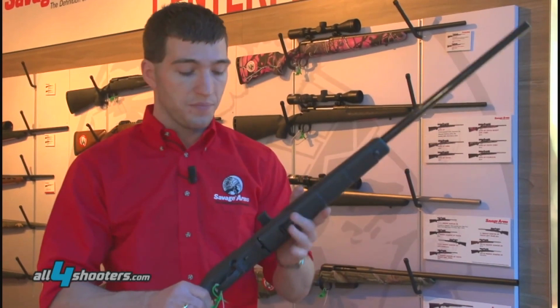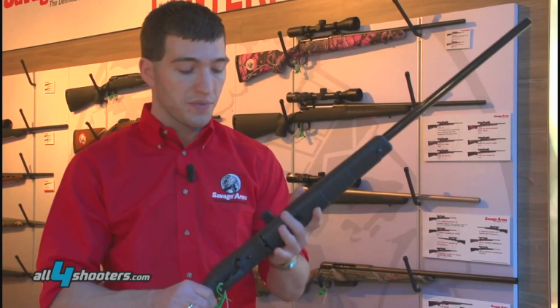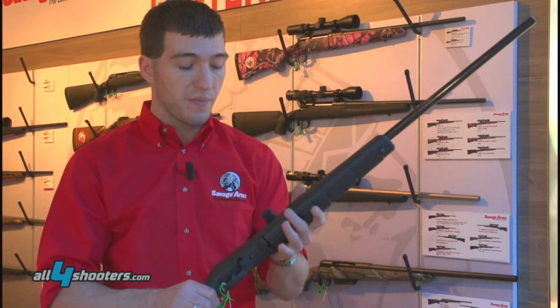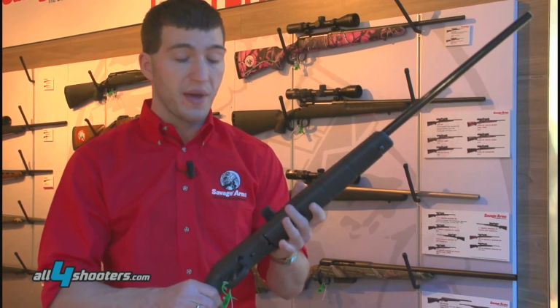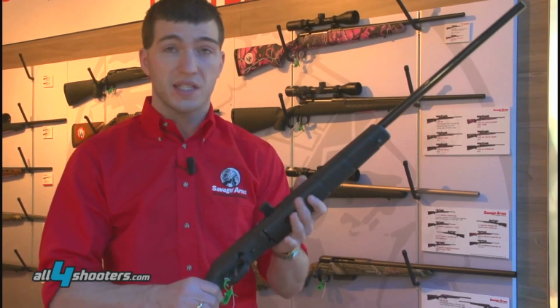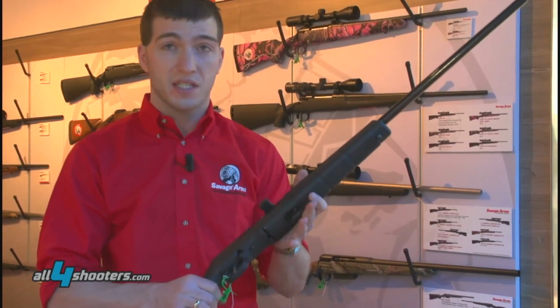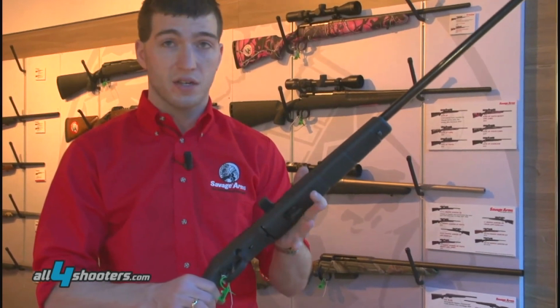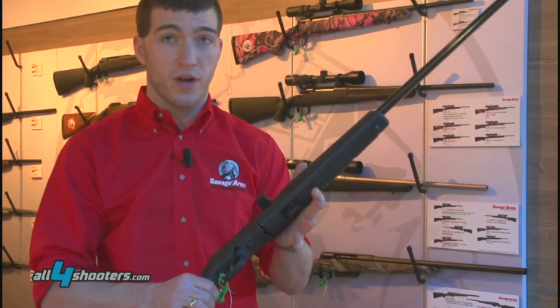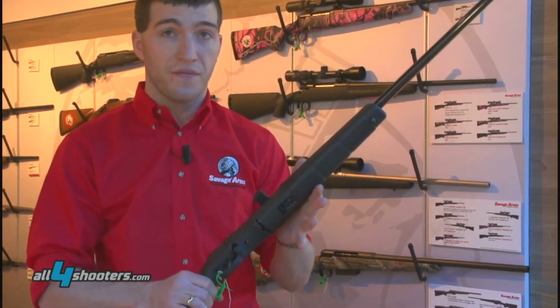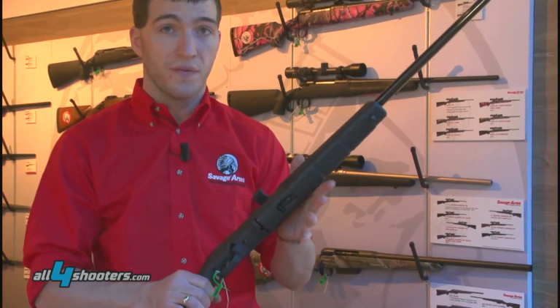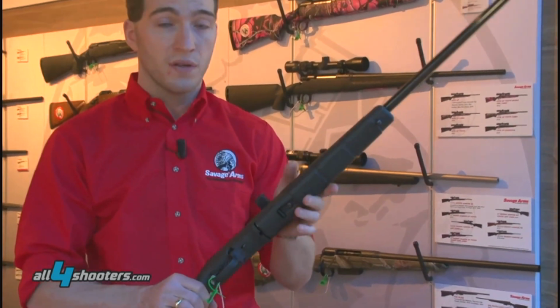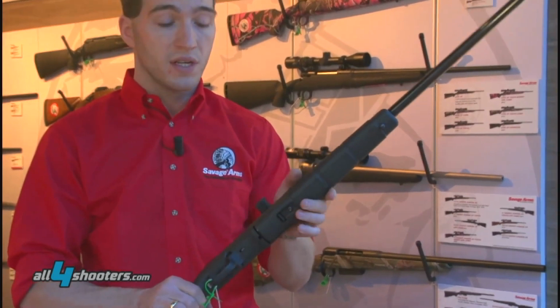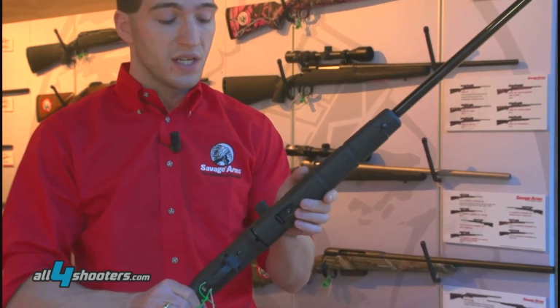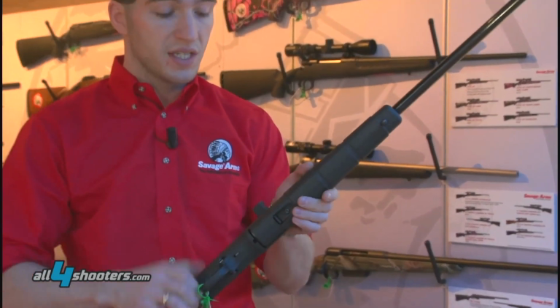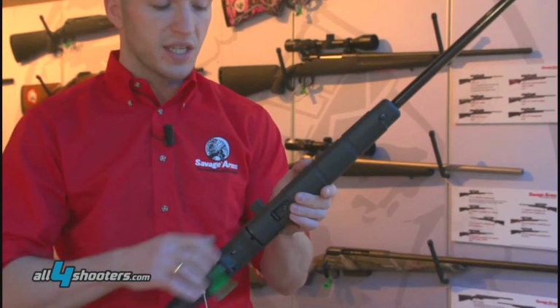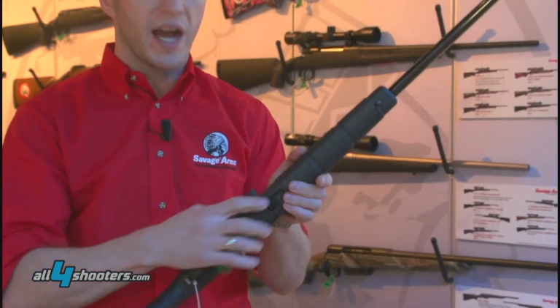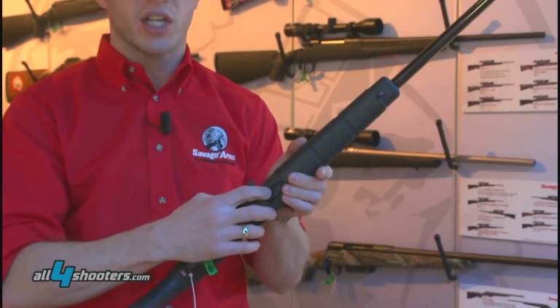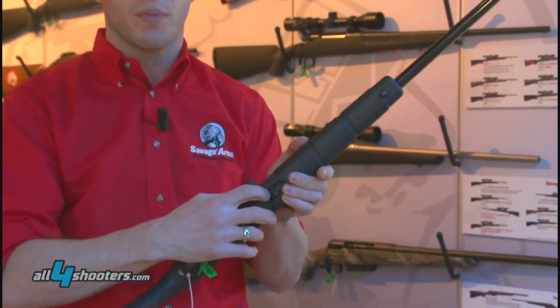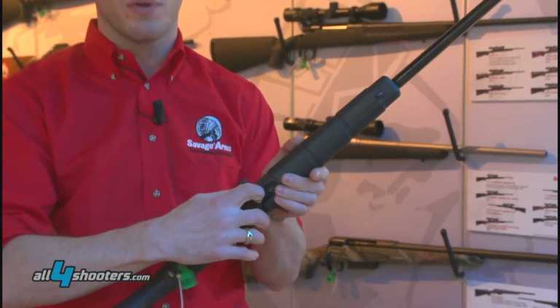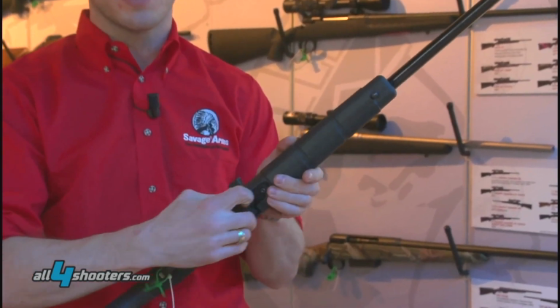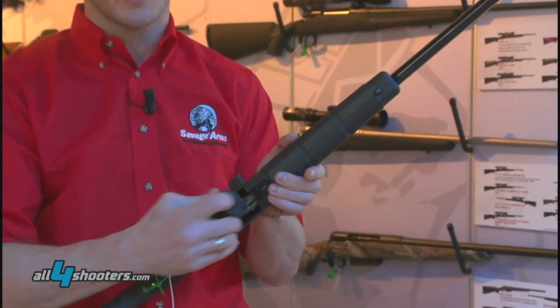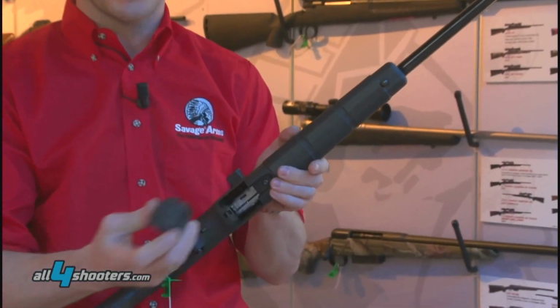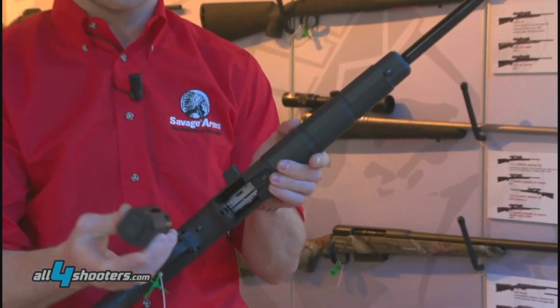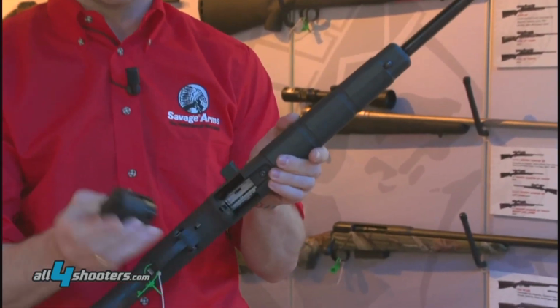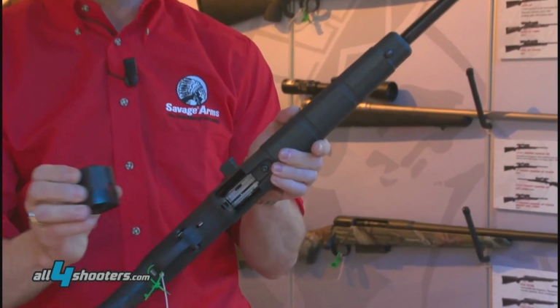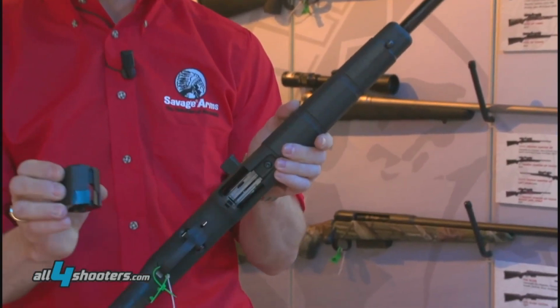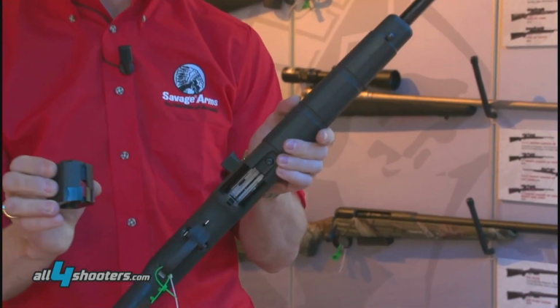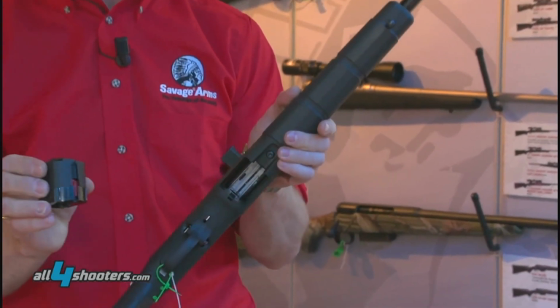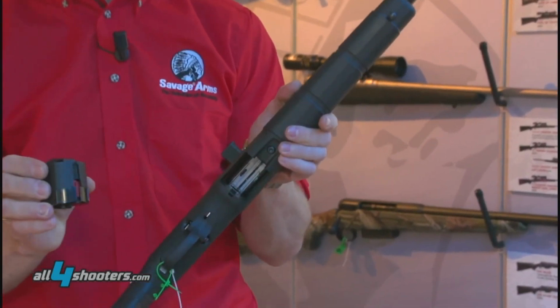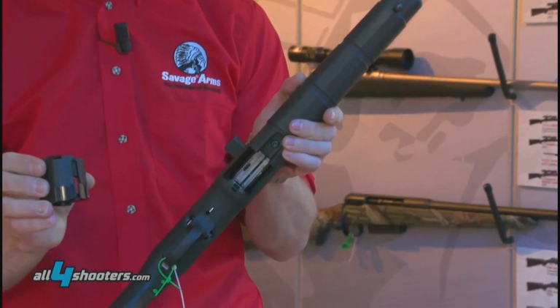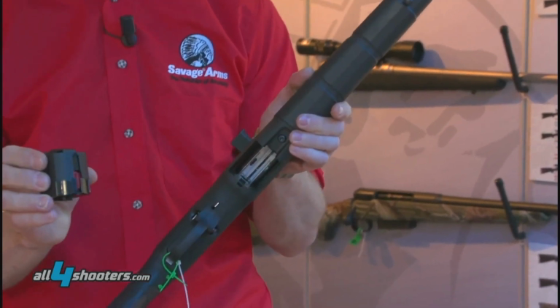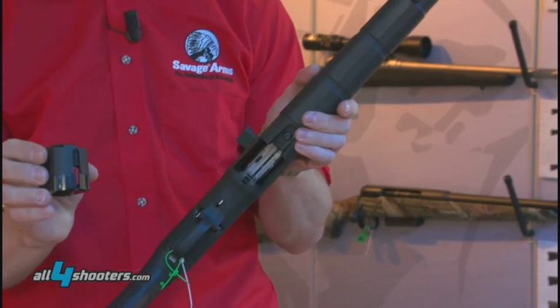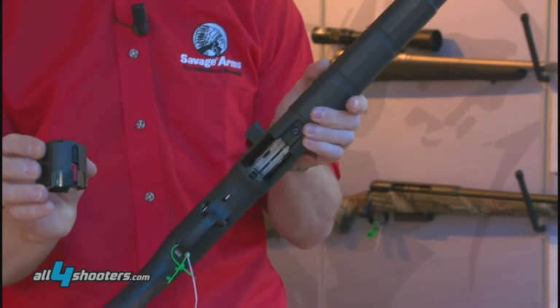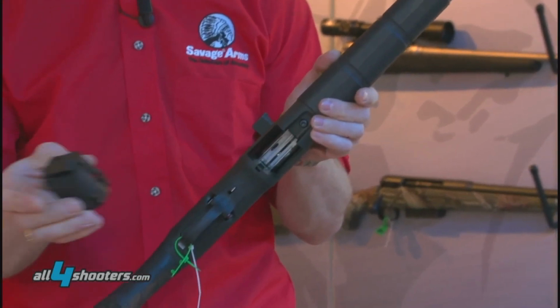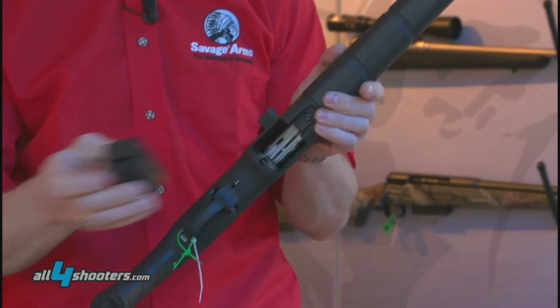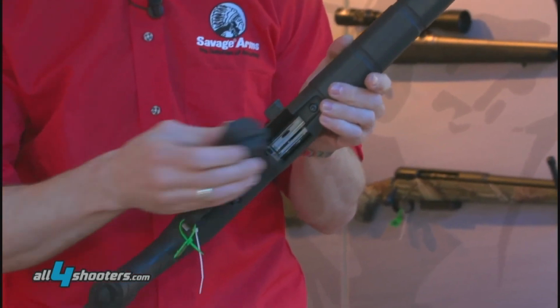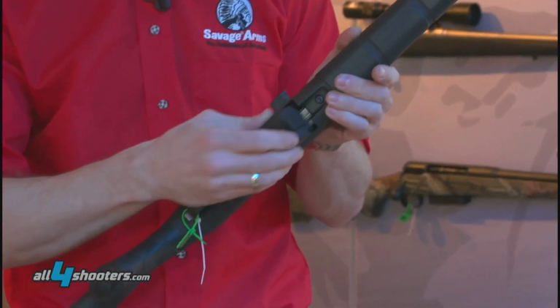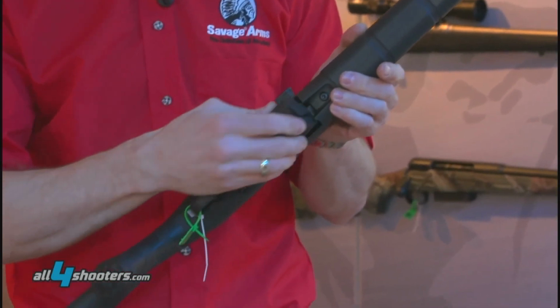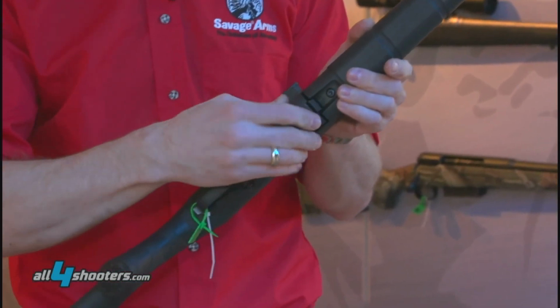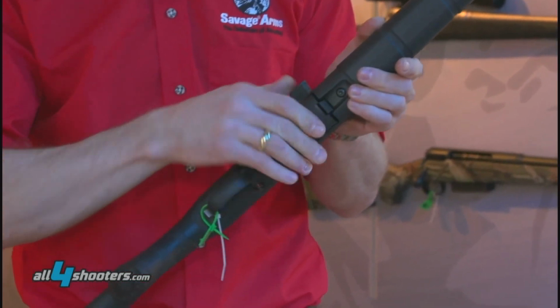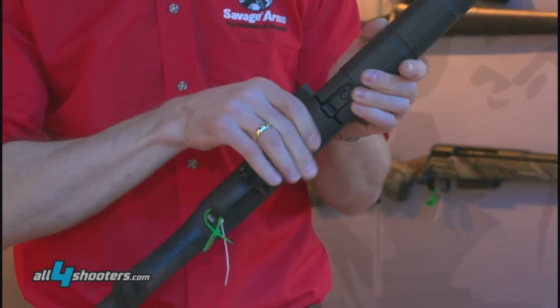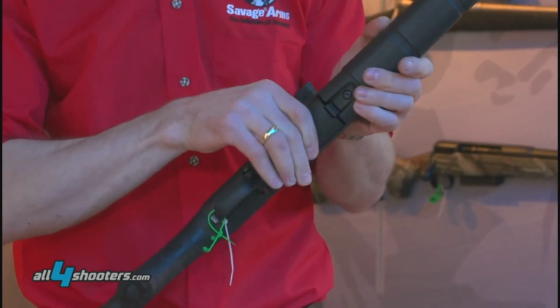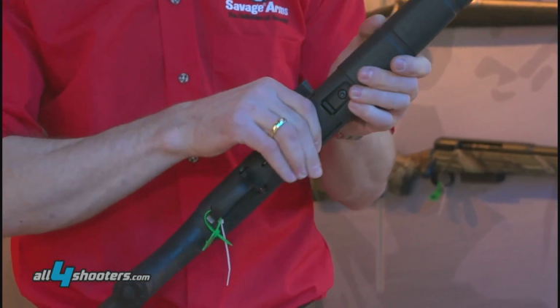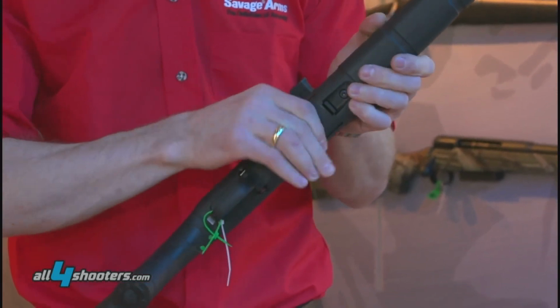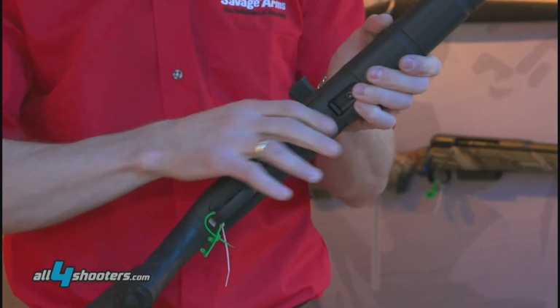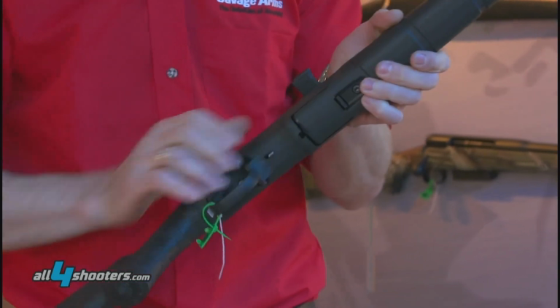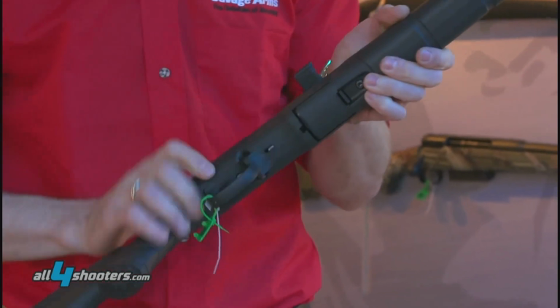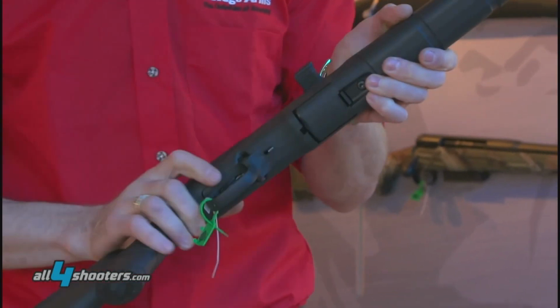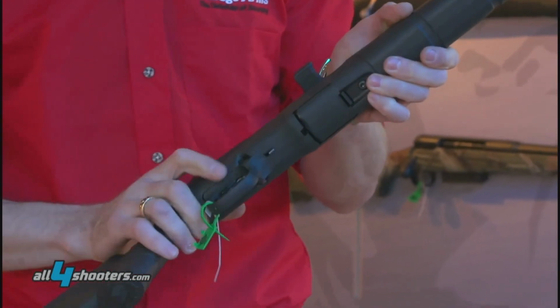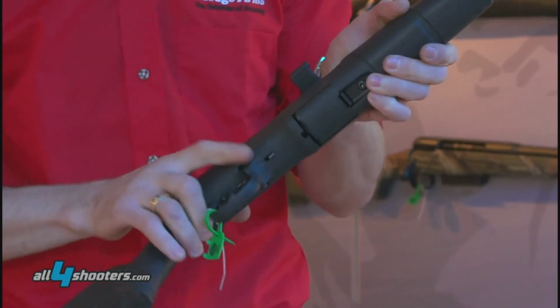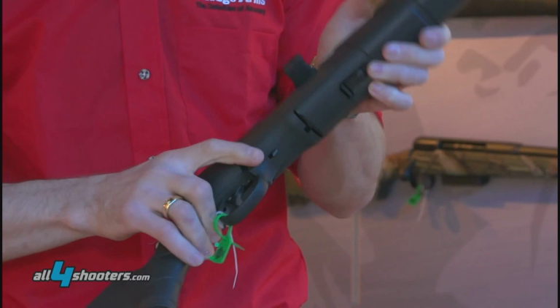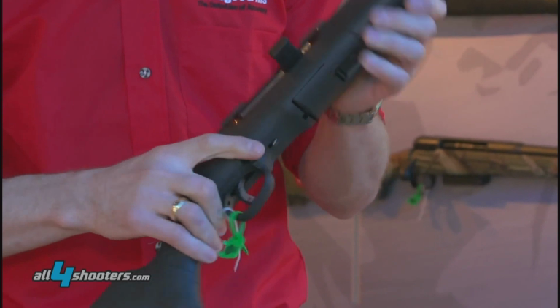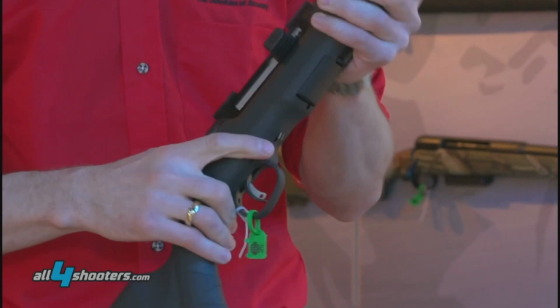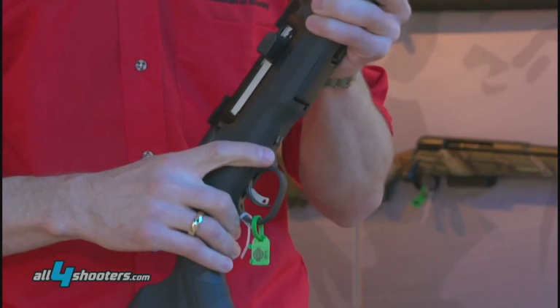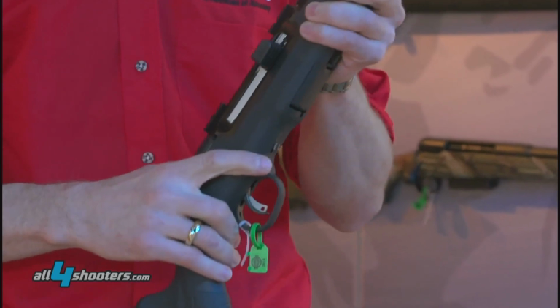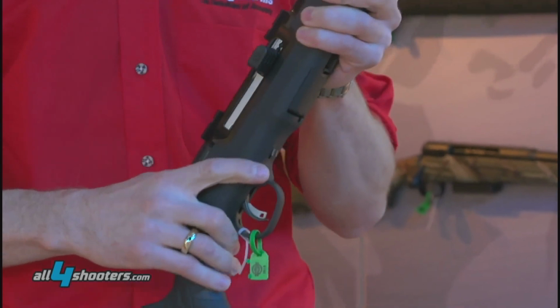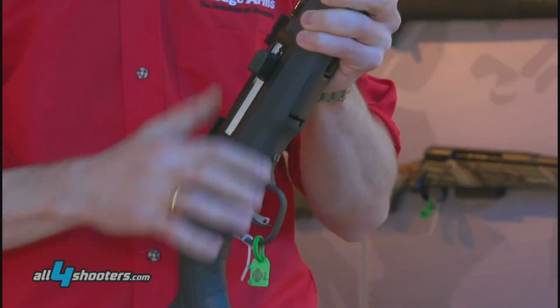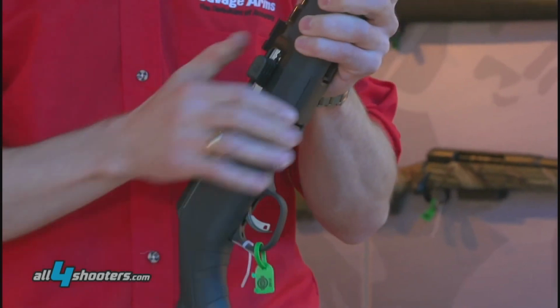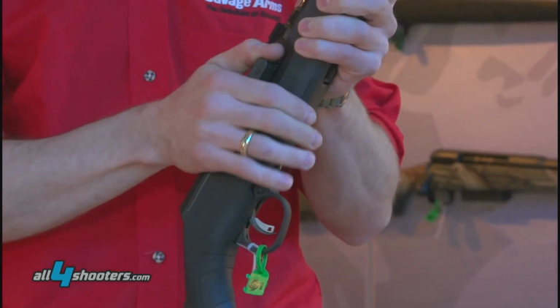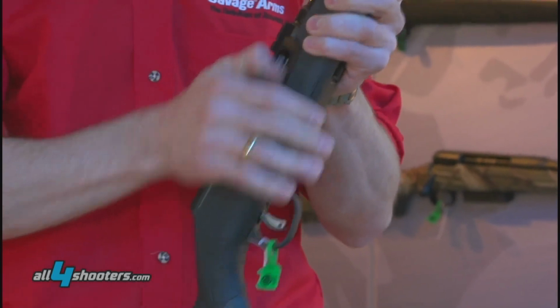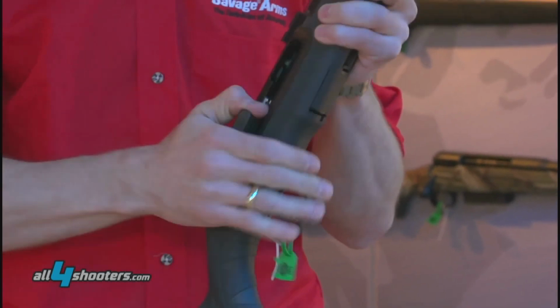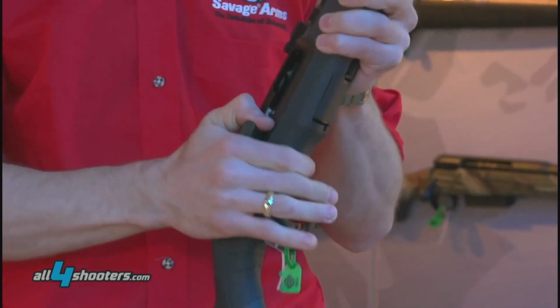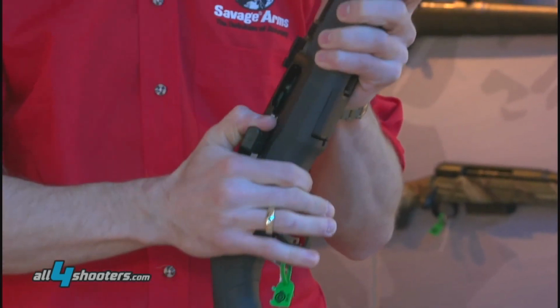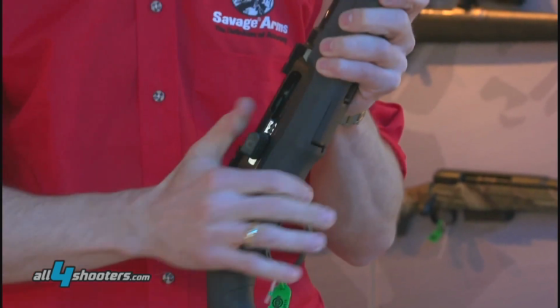The basics of the rifle: detachable 10-round rotary magazine, clips in like that. Manual bolt lock right there.